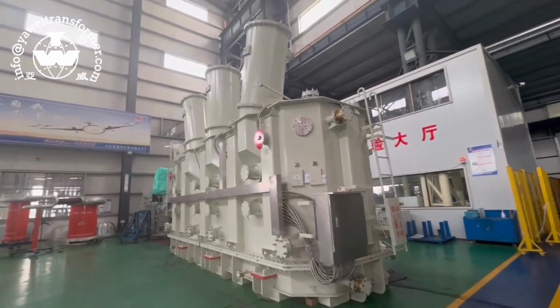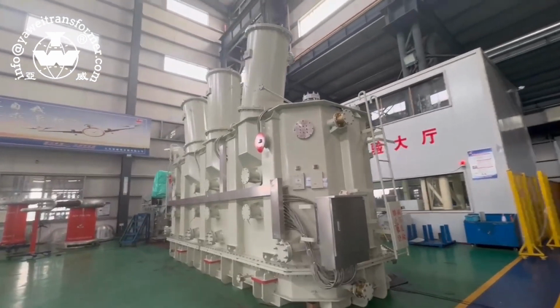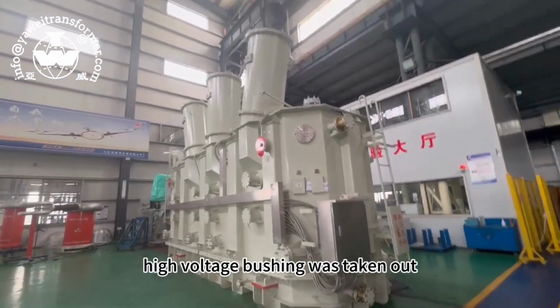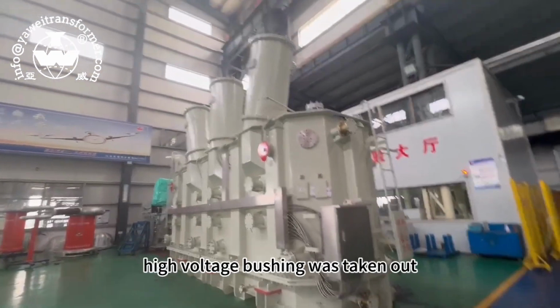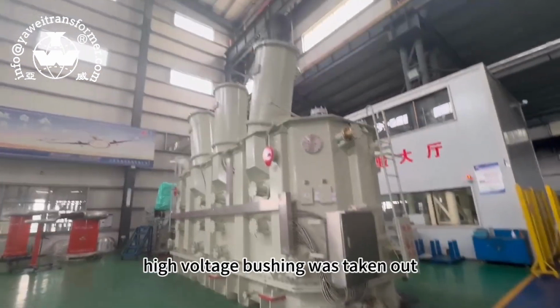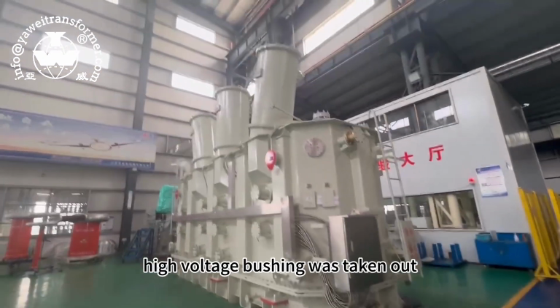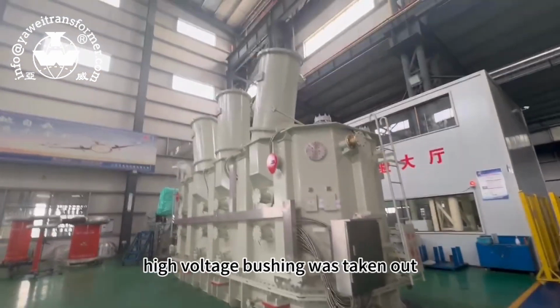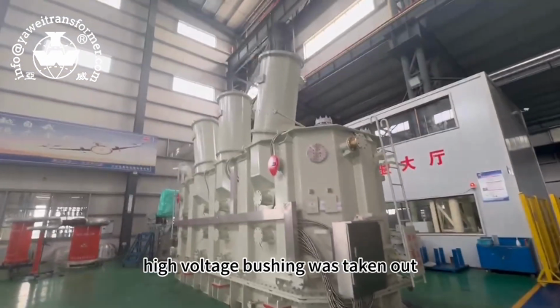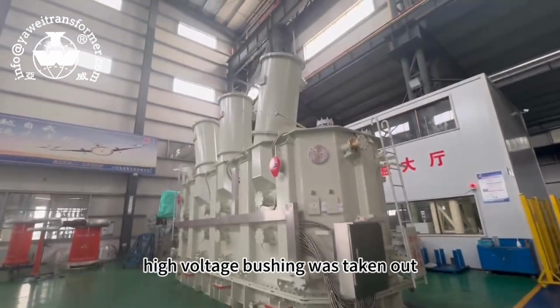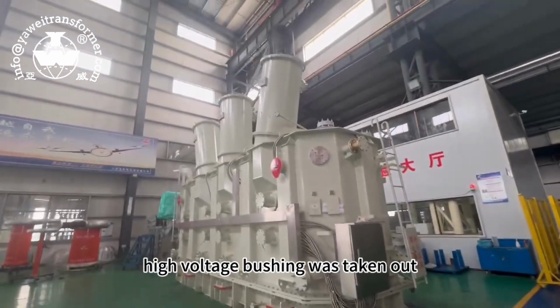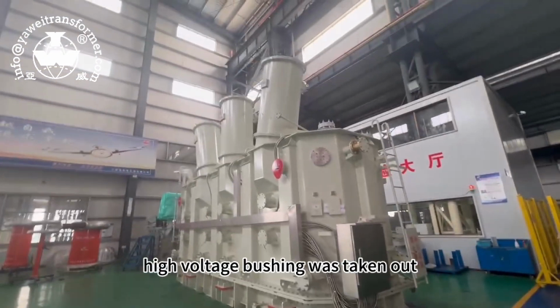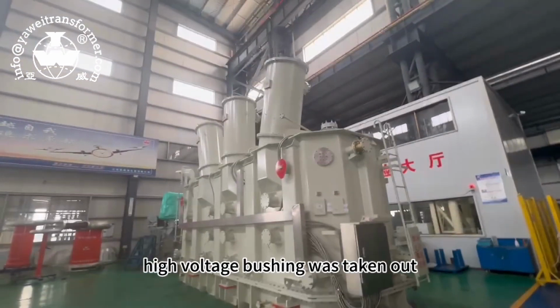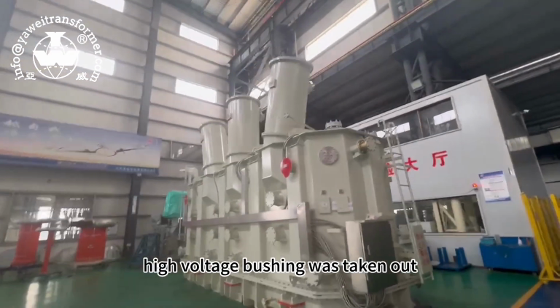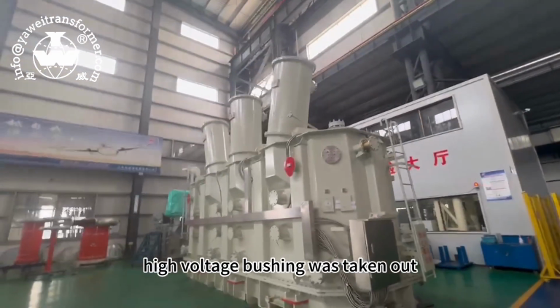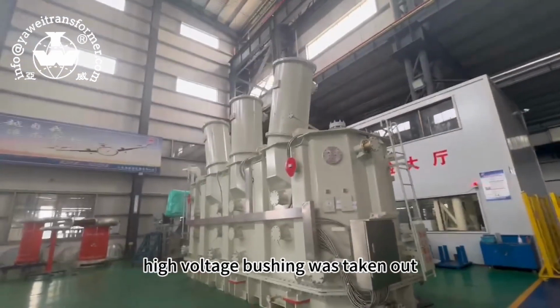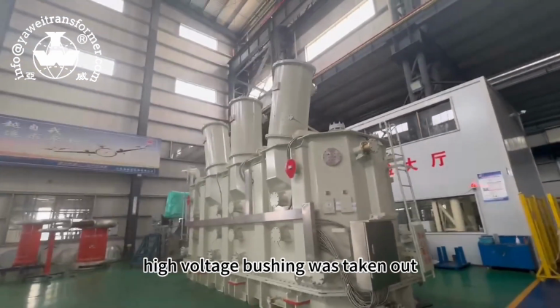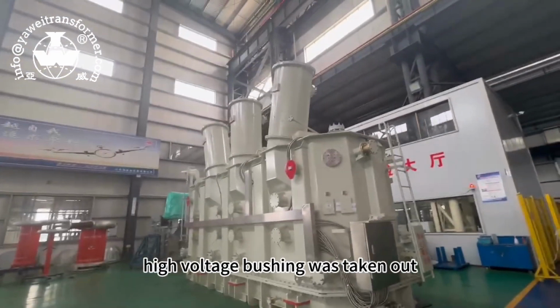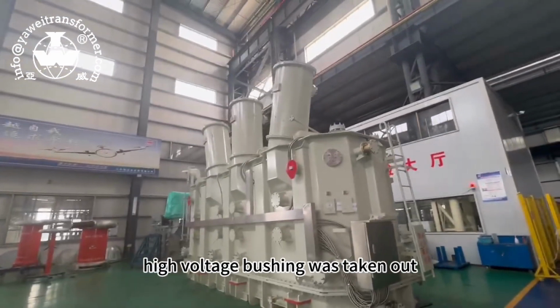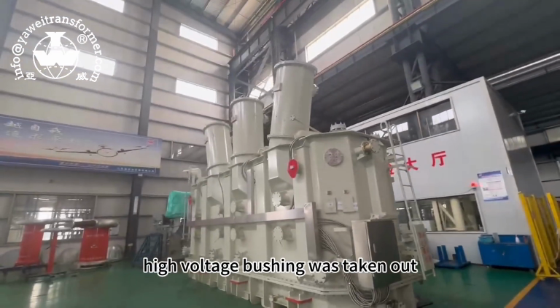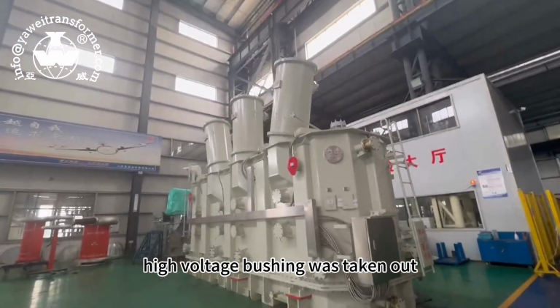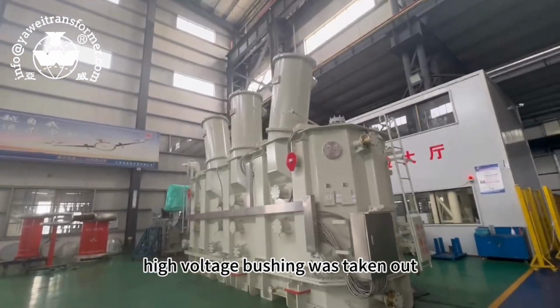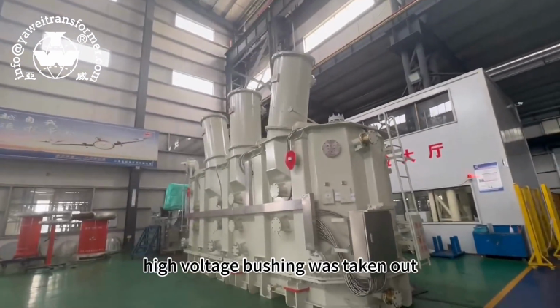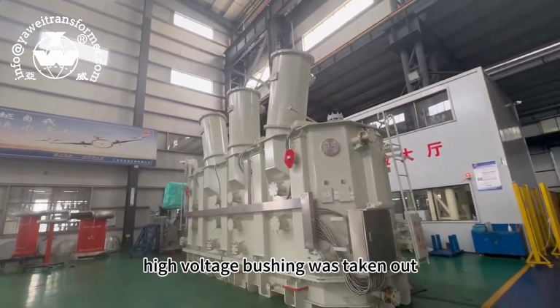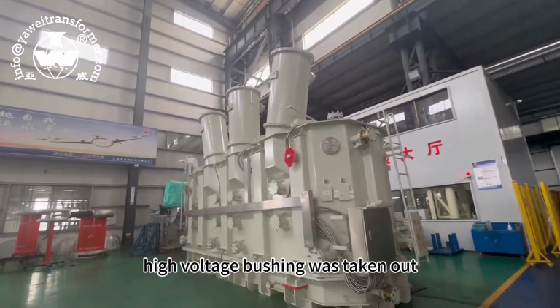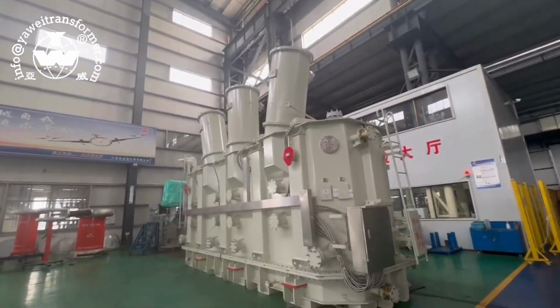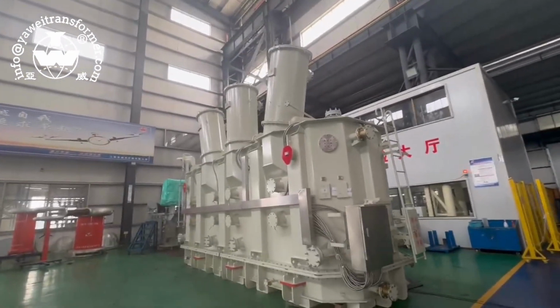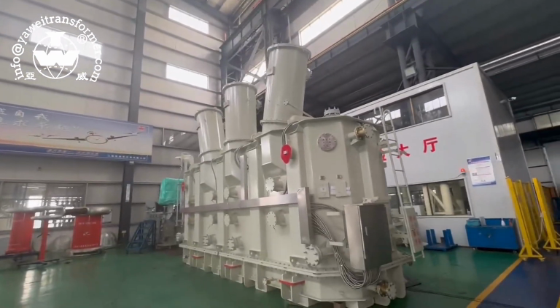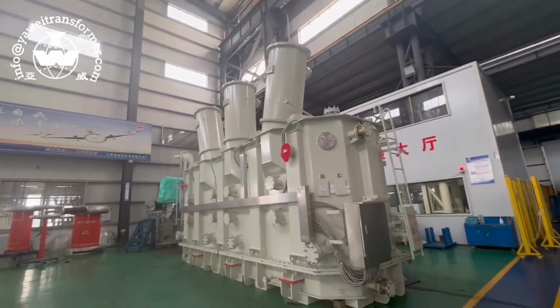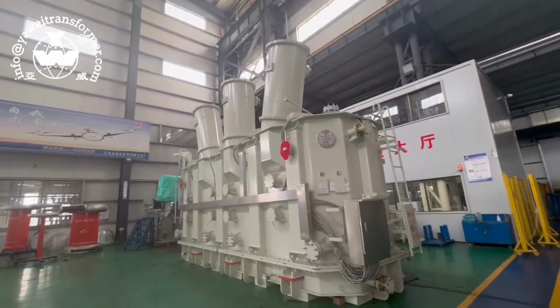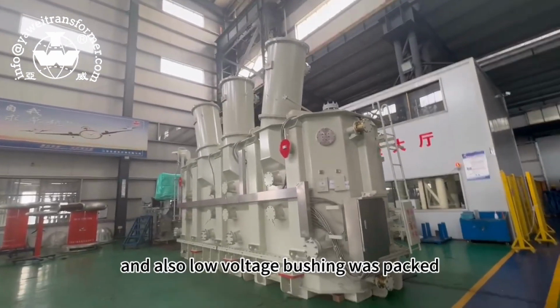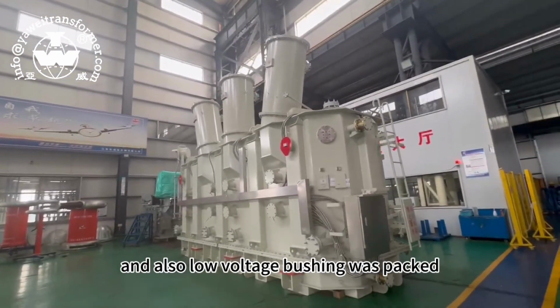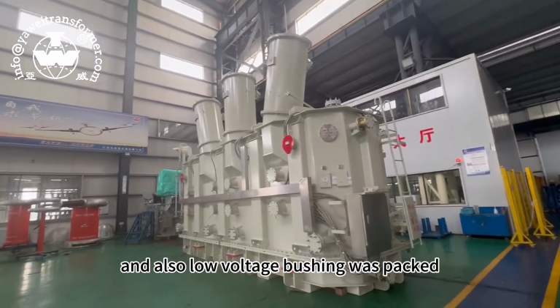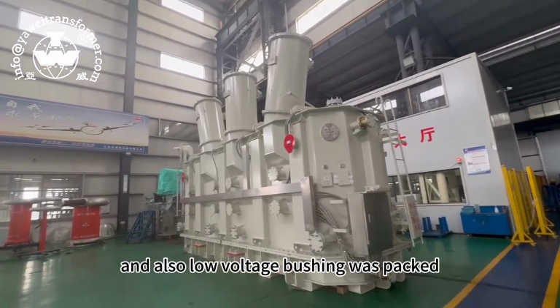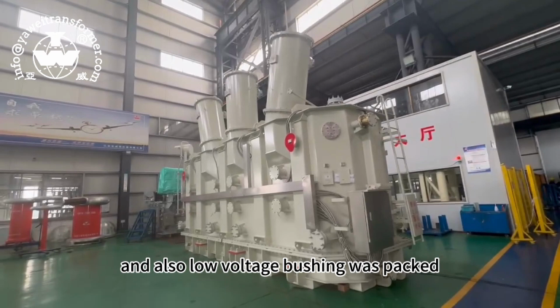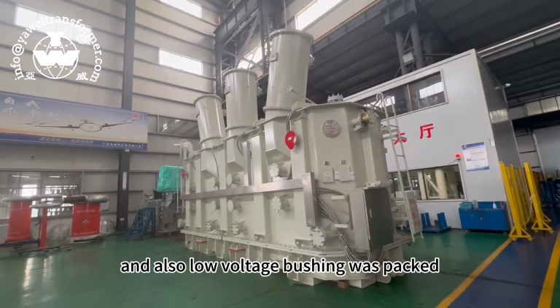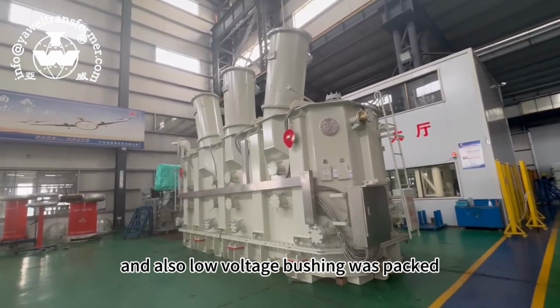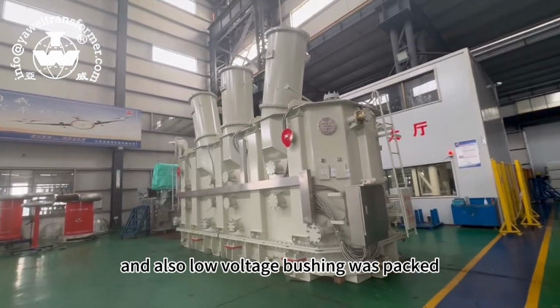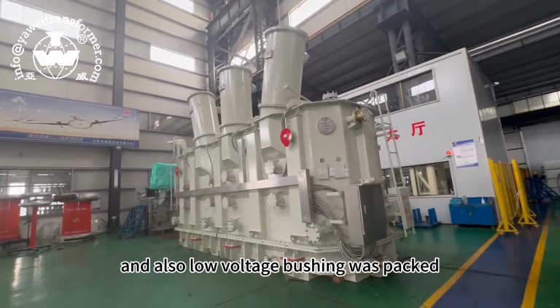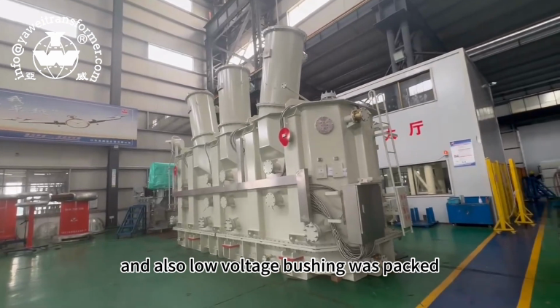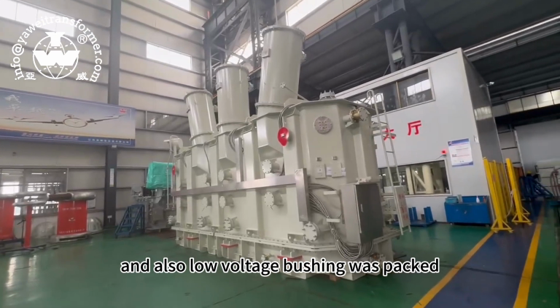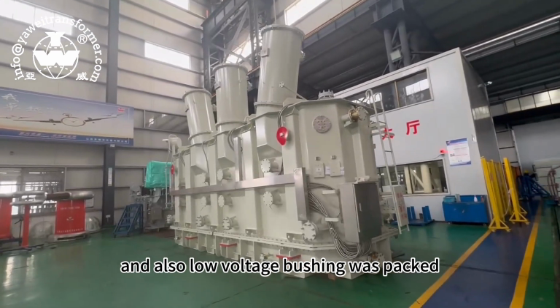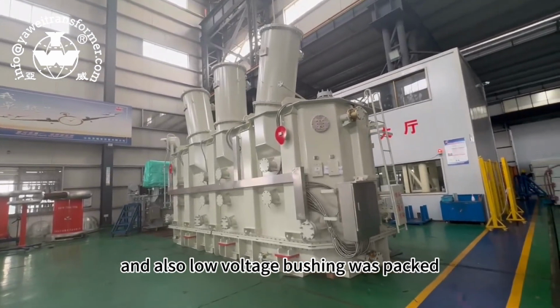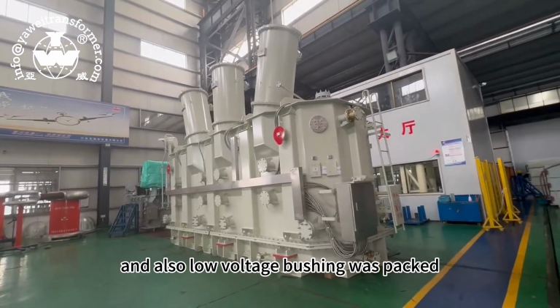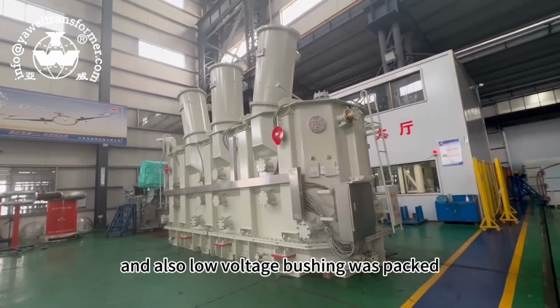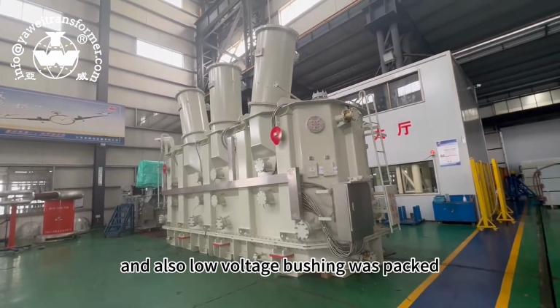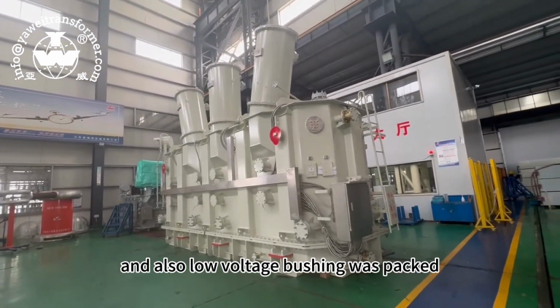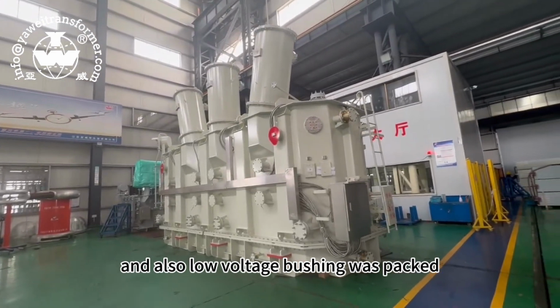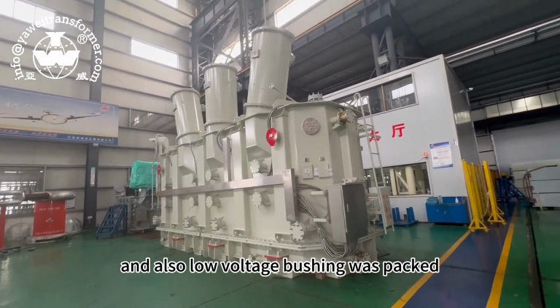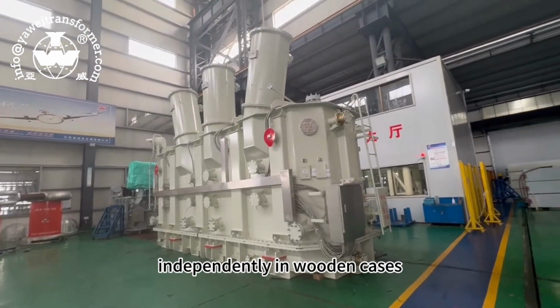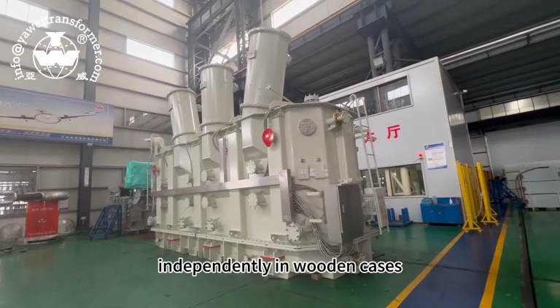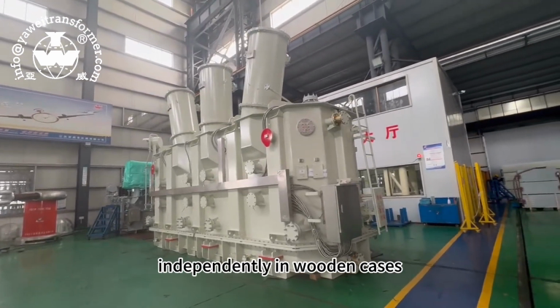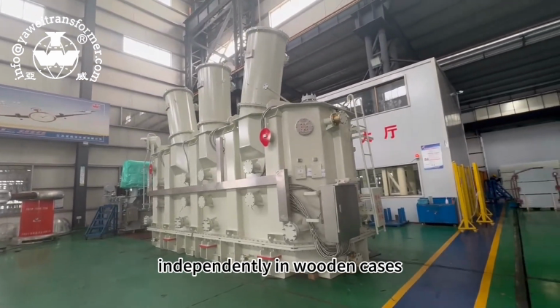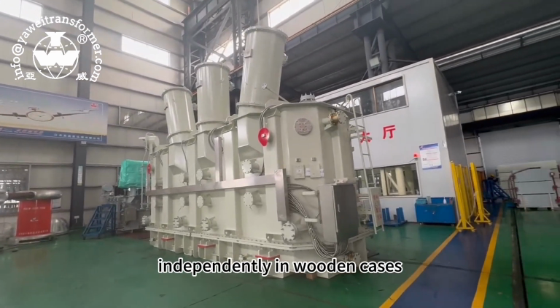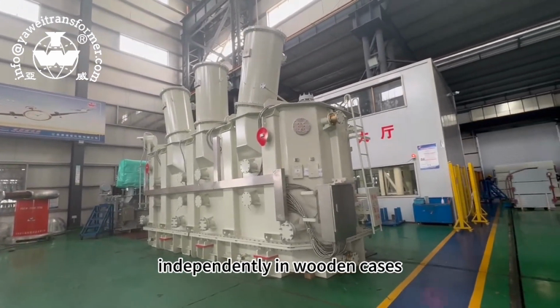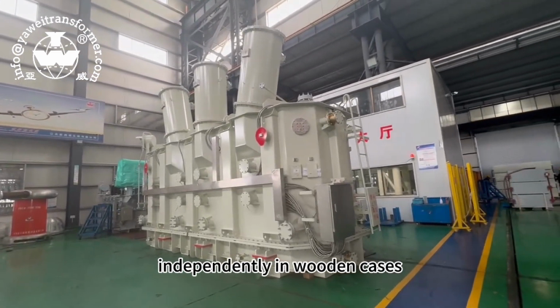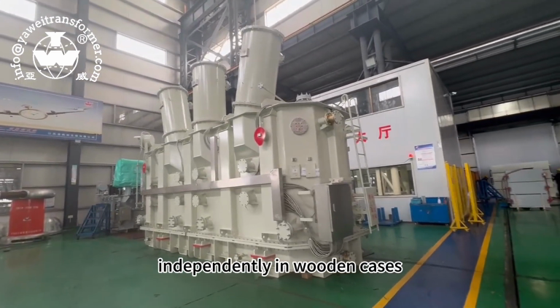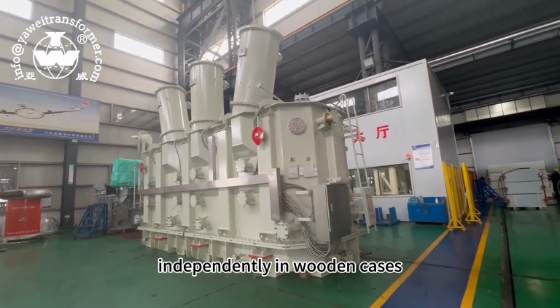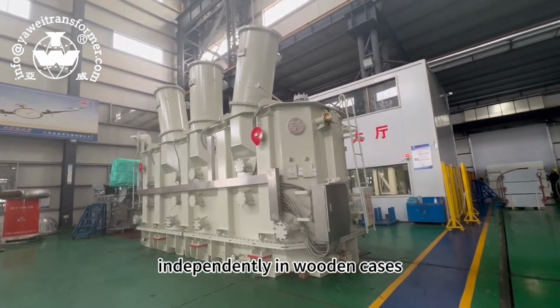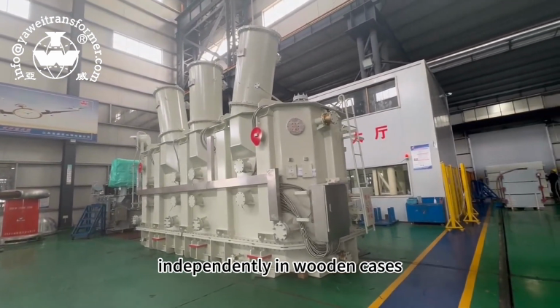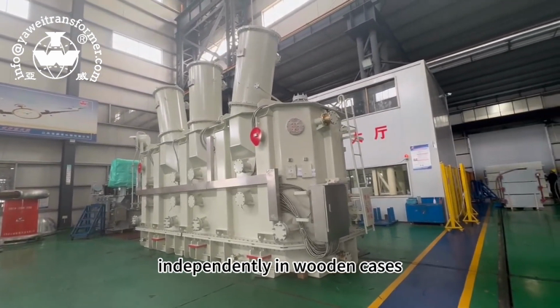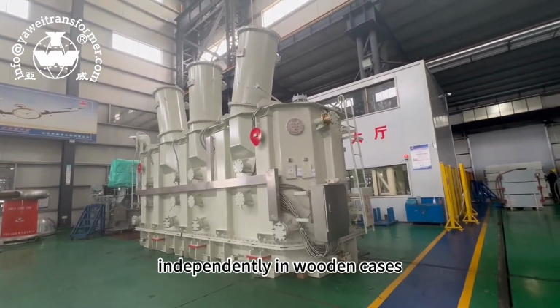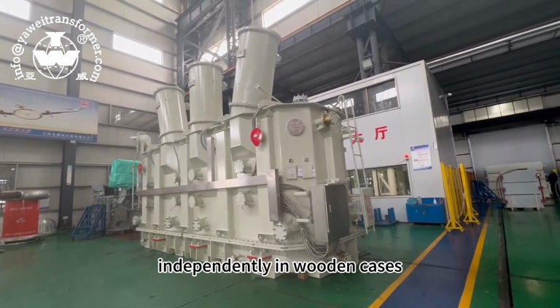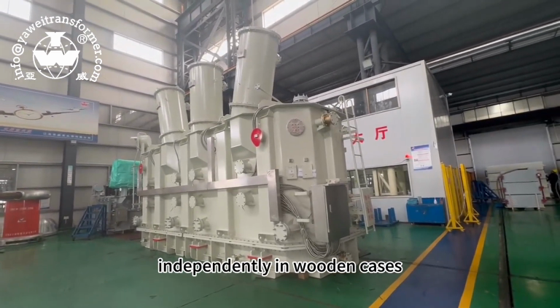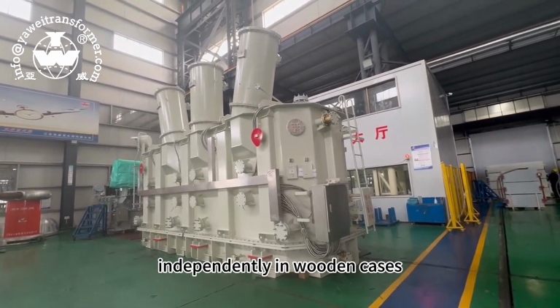The high voltage bushing was taken out. Also, the low voltage bushing is packed independently in wooden cases.